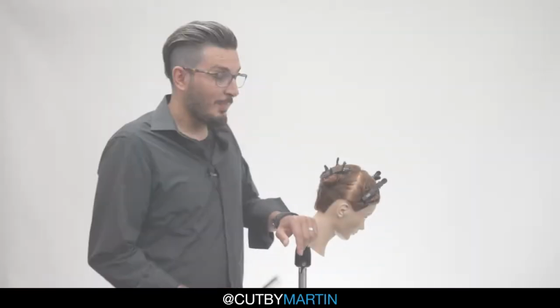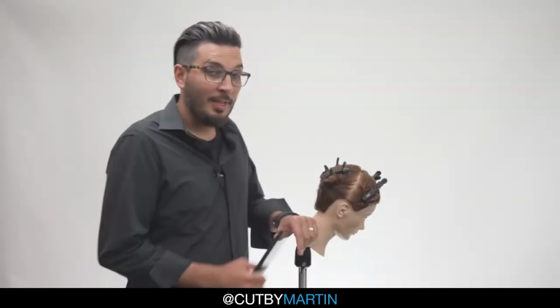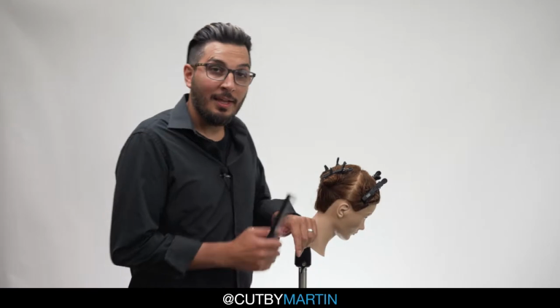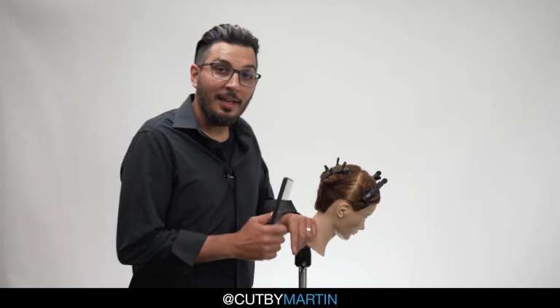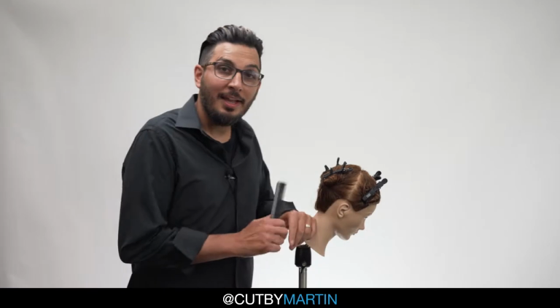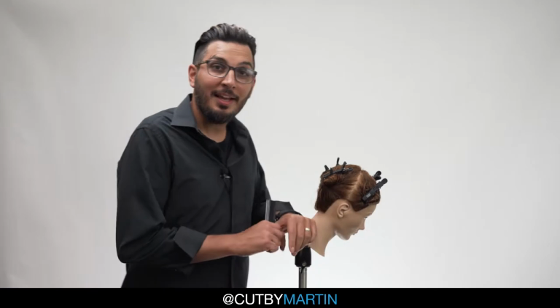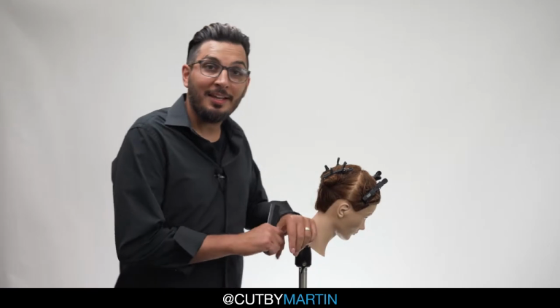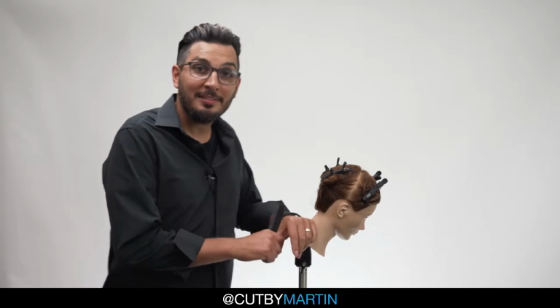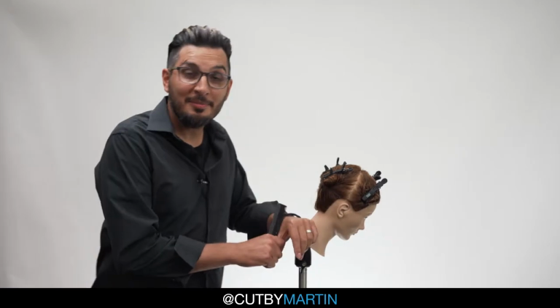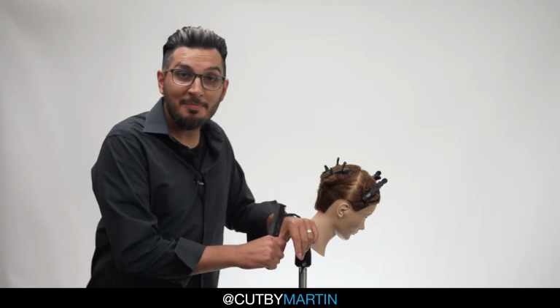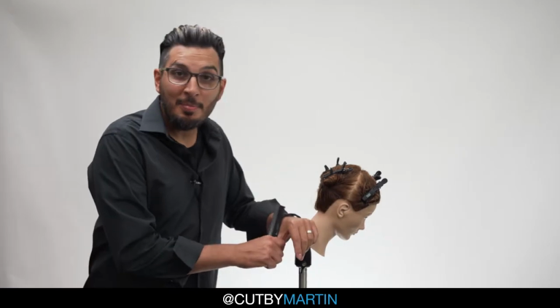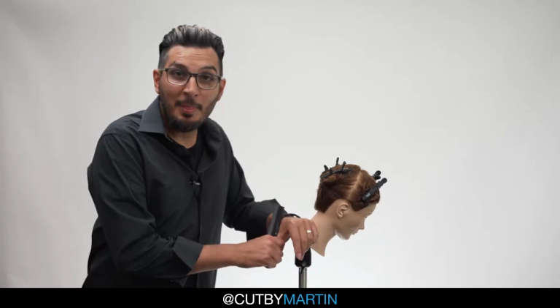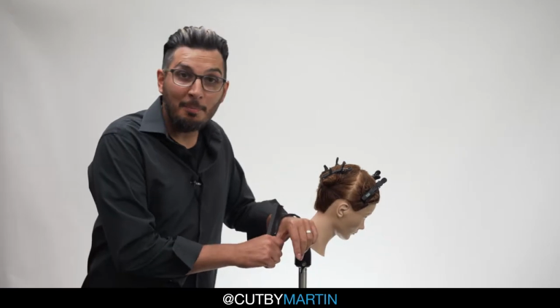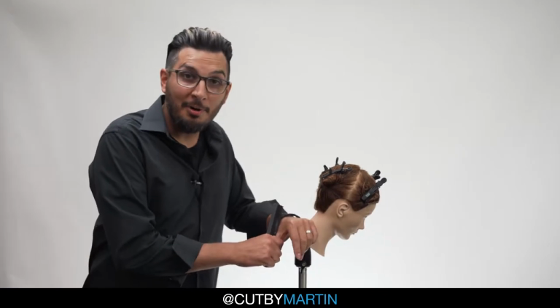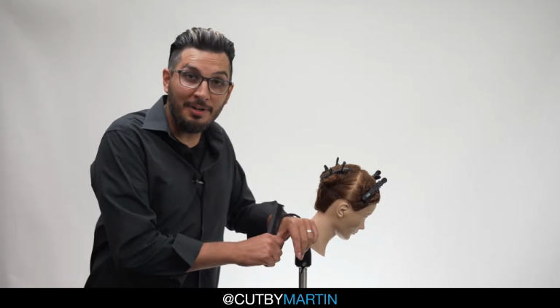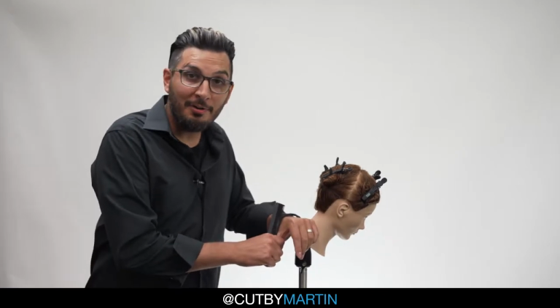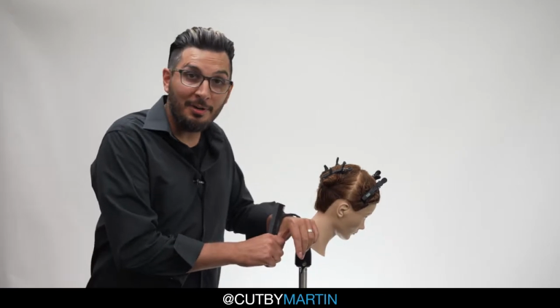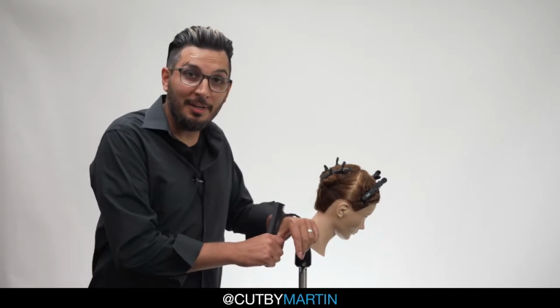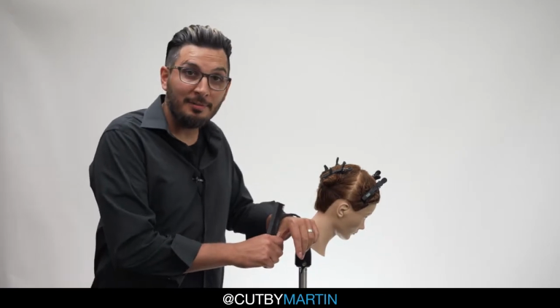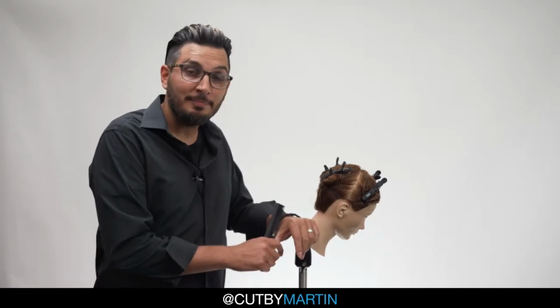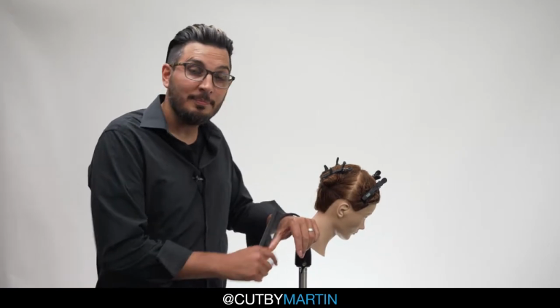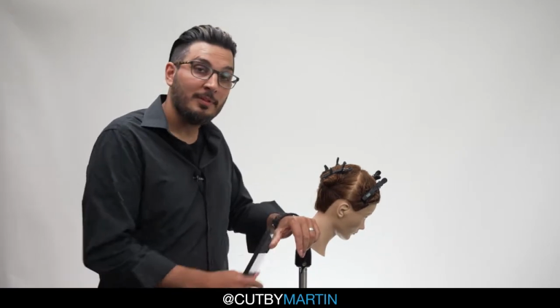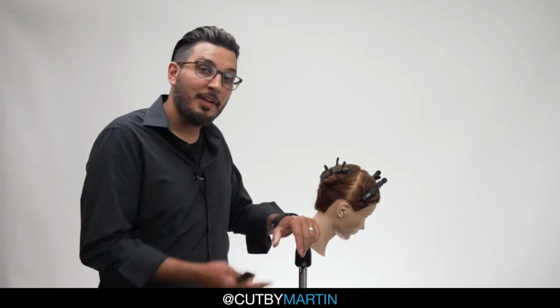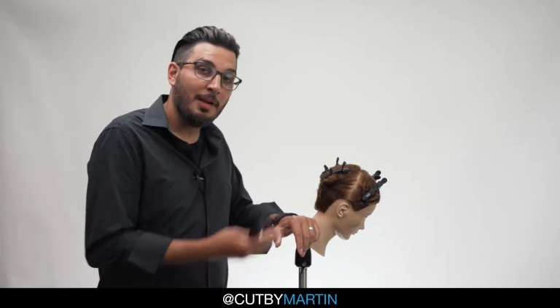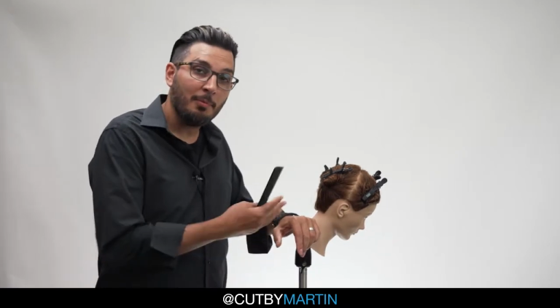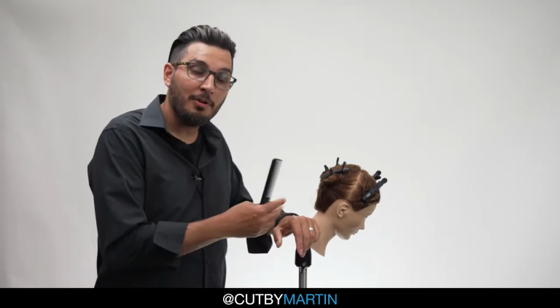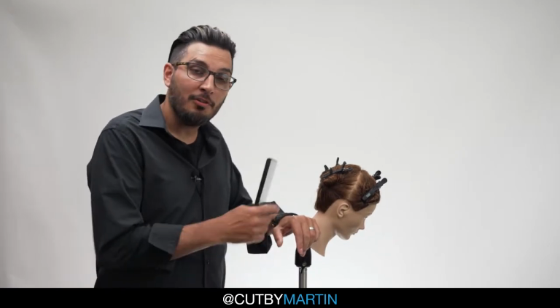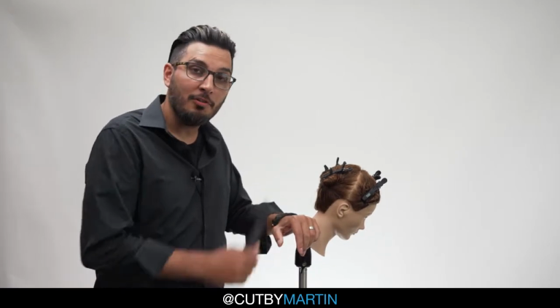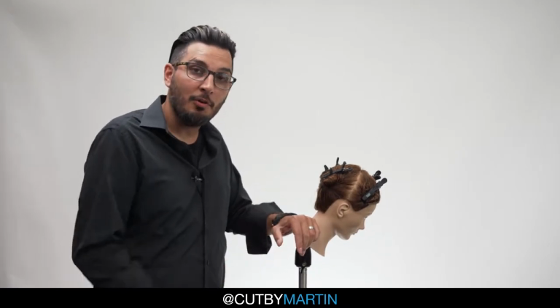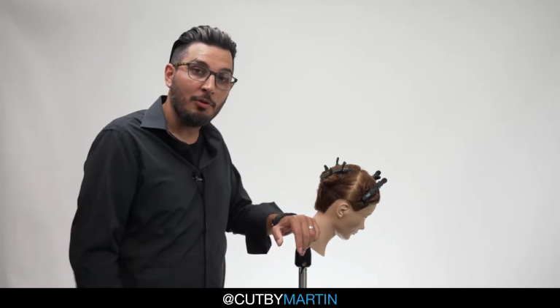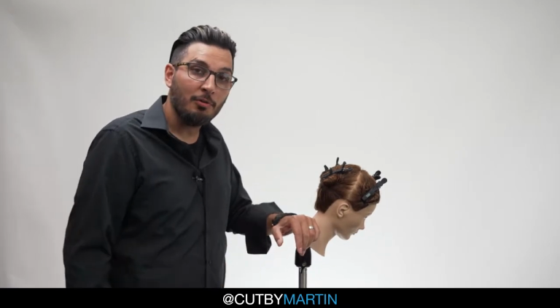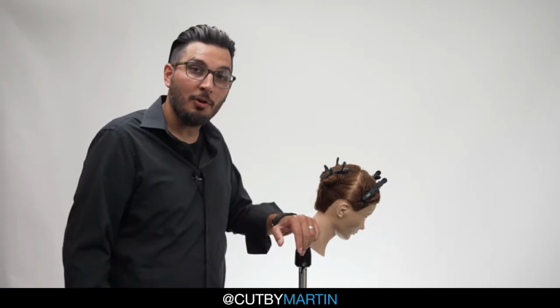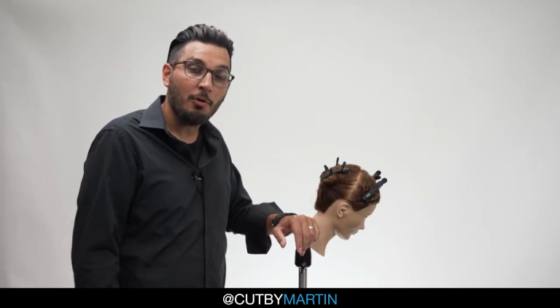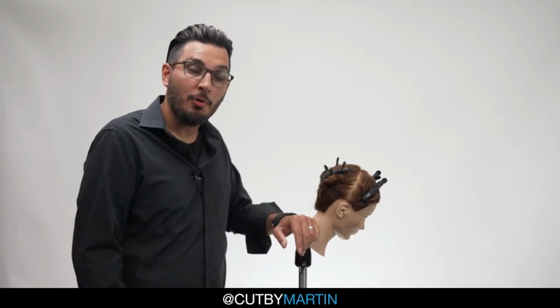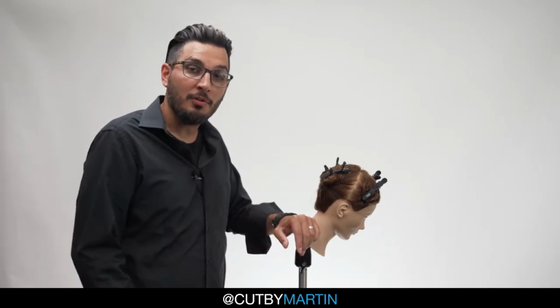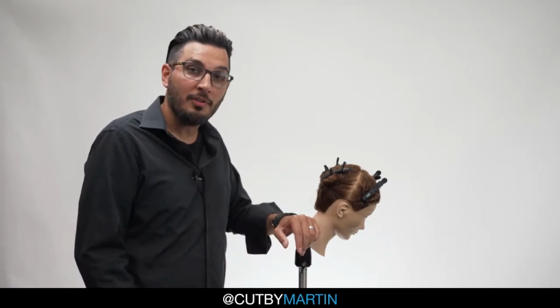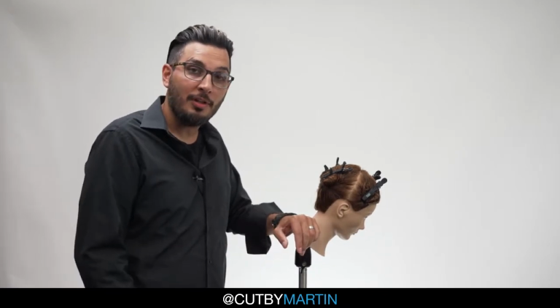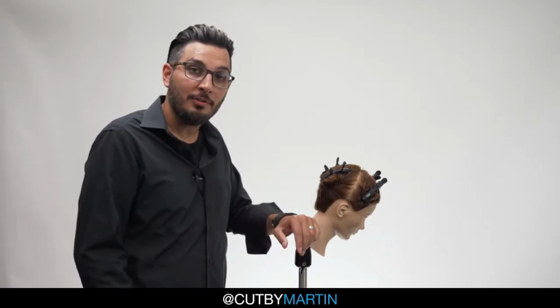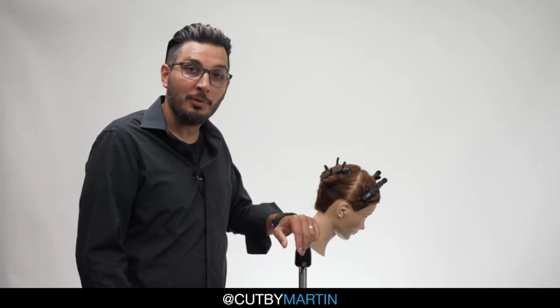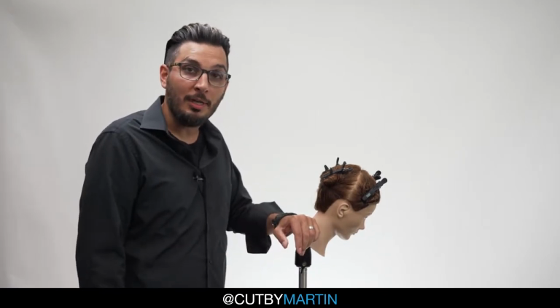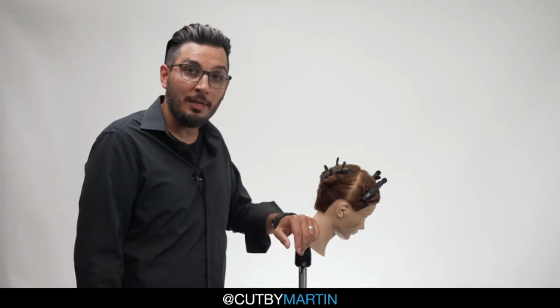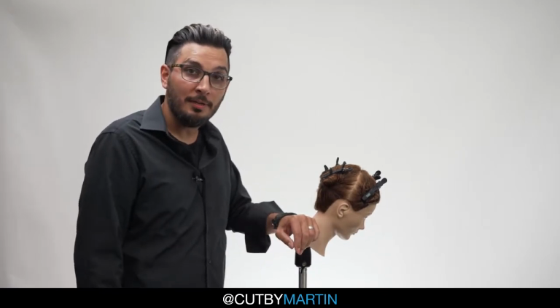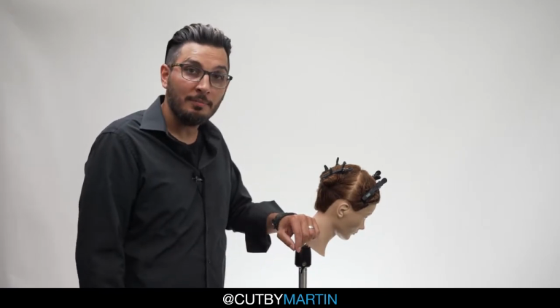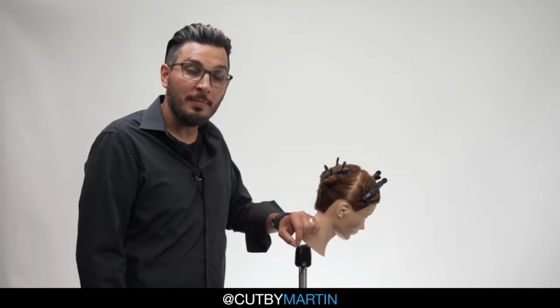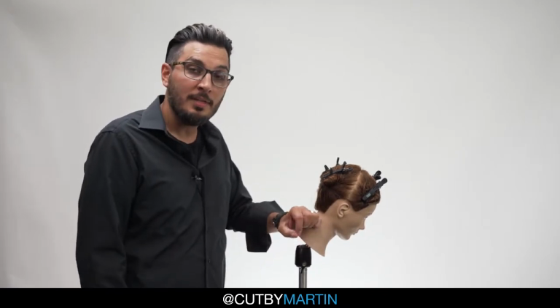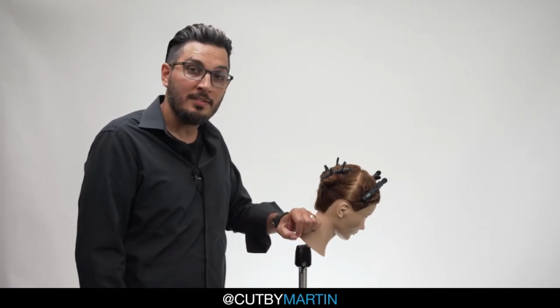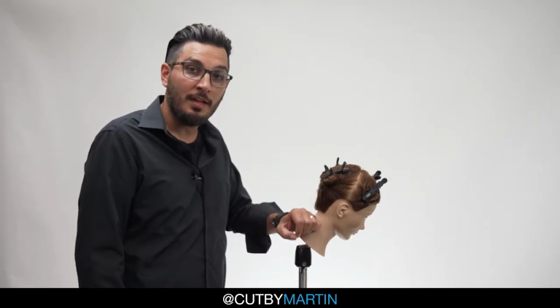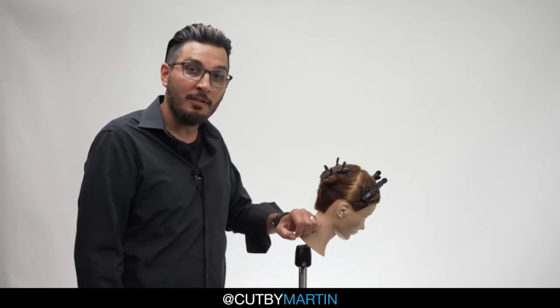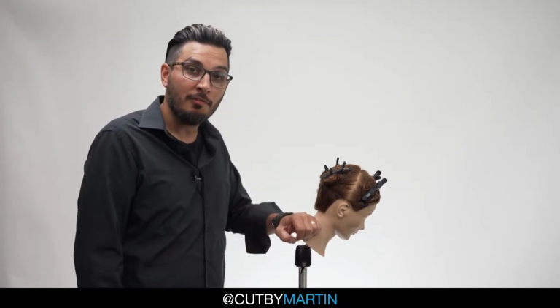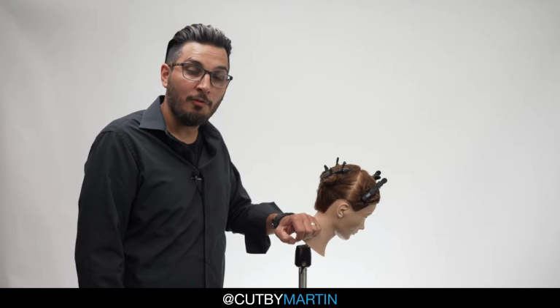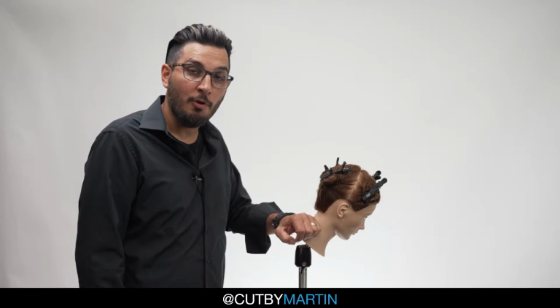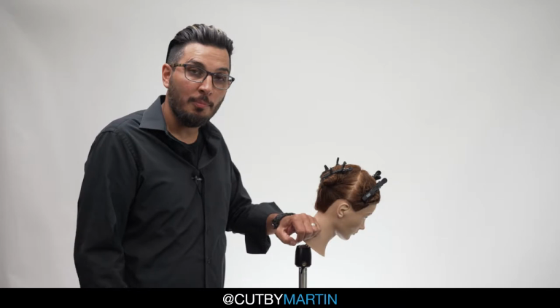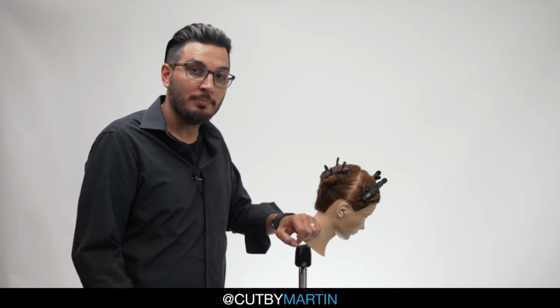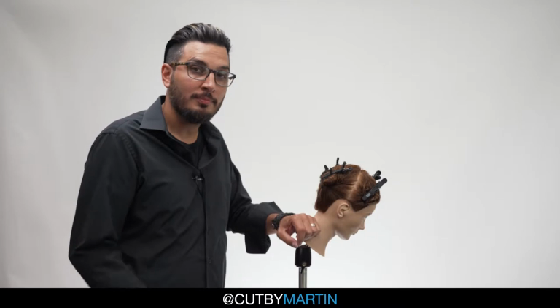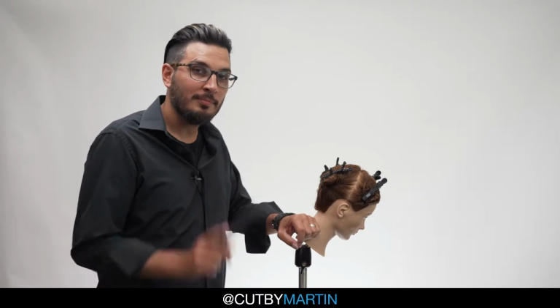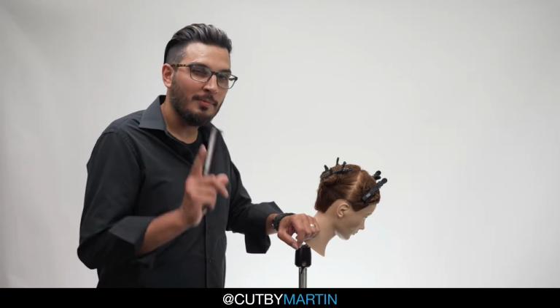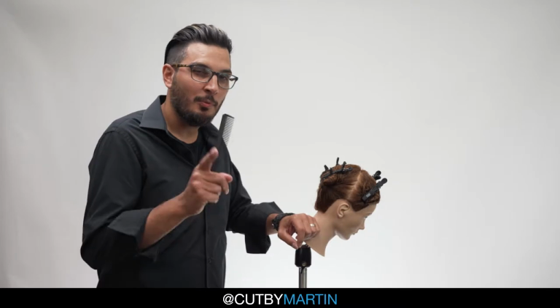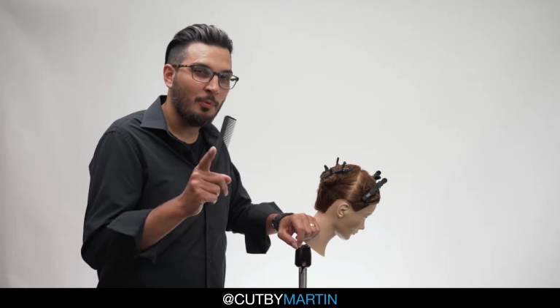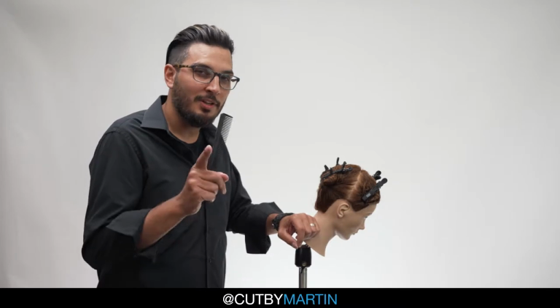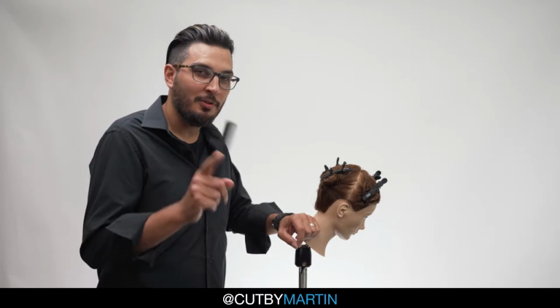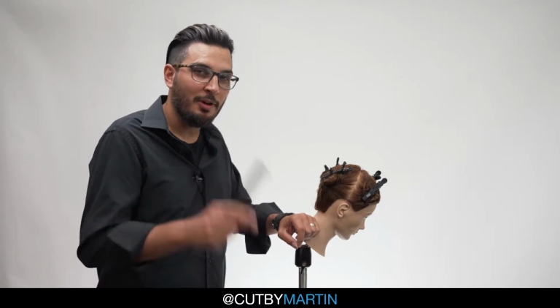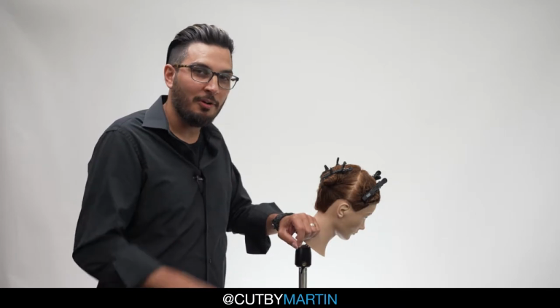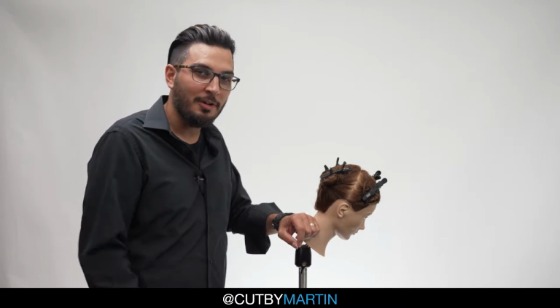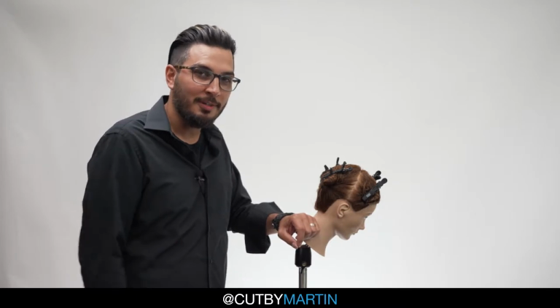Hey guys, Martin here again. Today I'm going to show you the horizontal line solid form razor haircut.